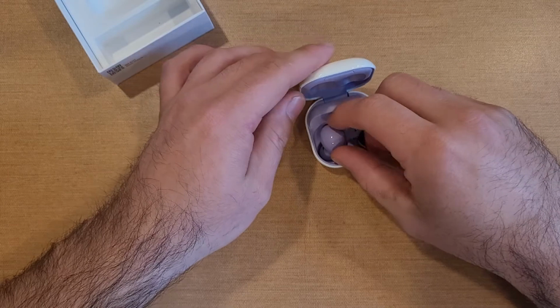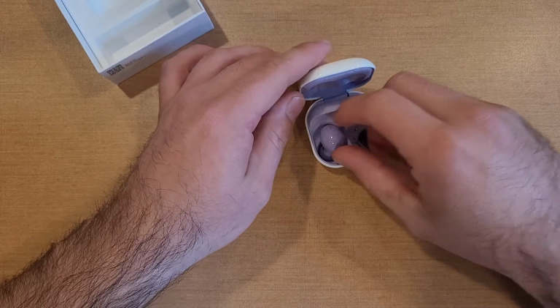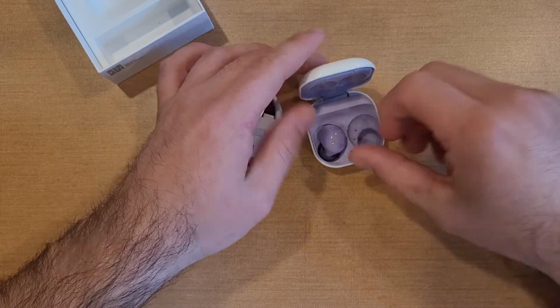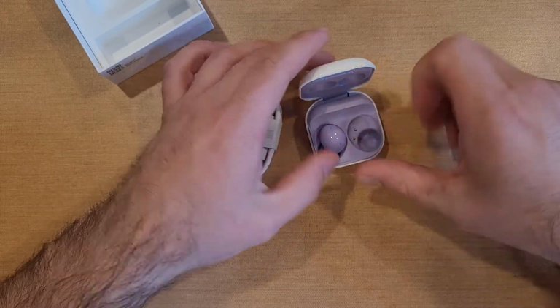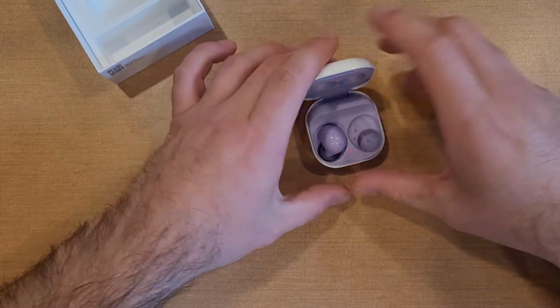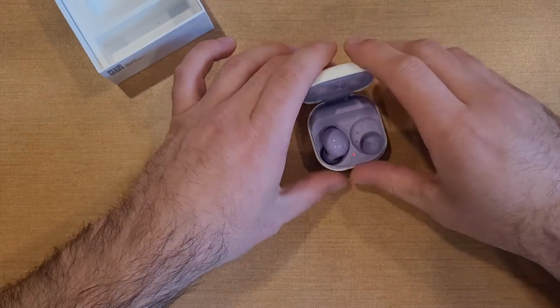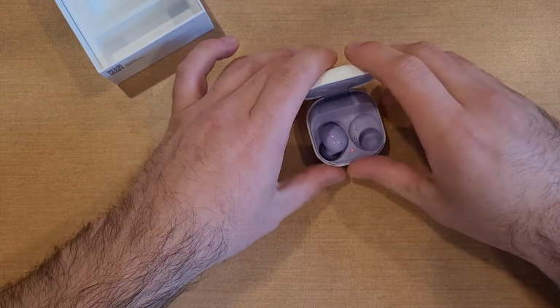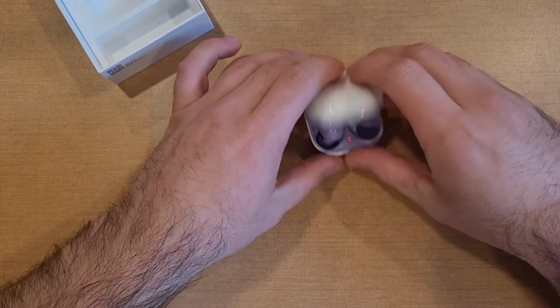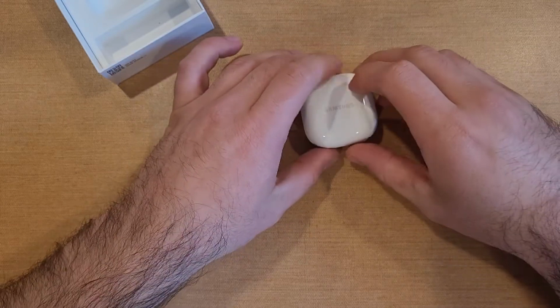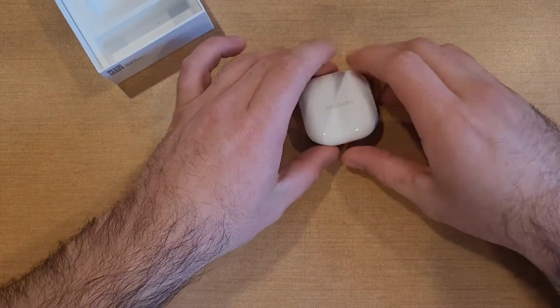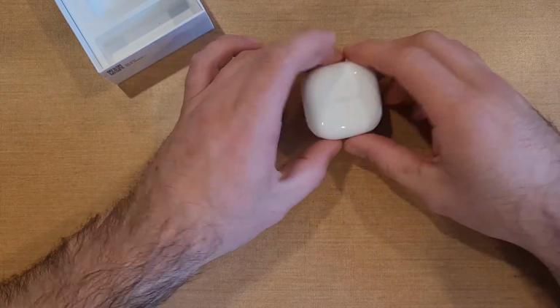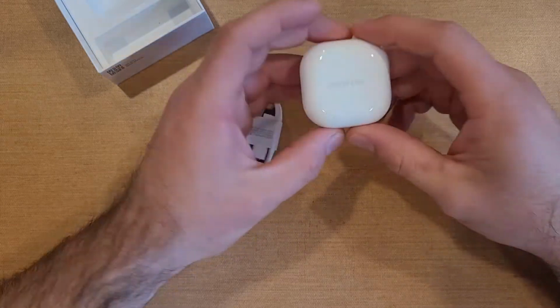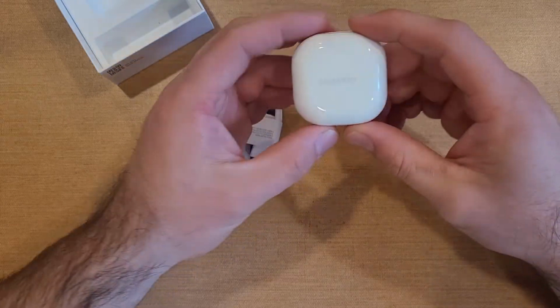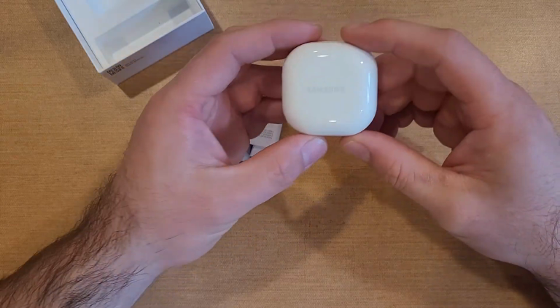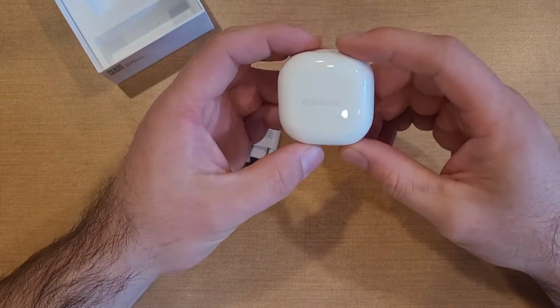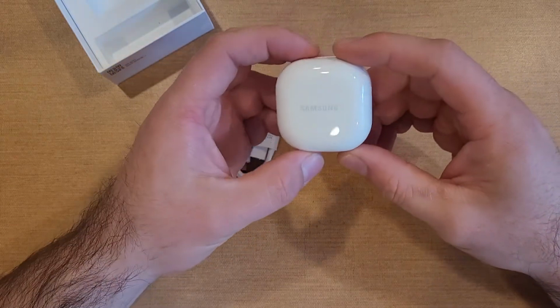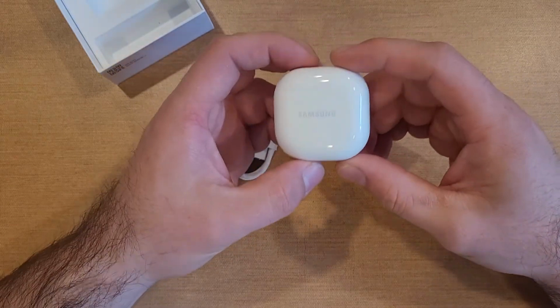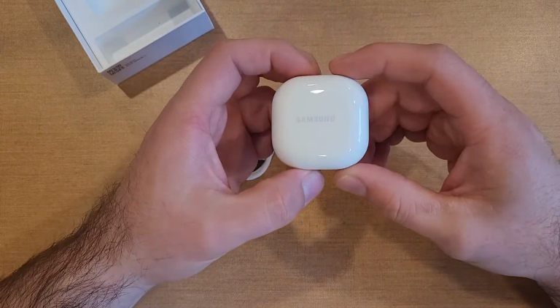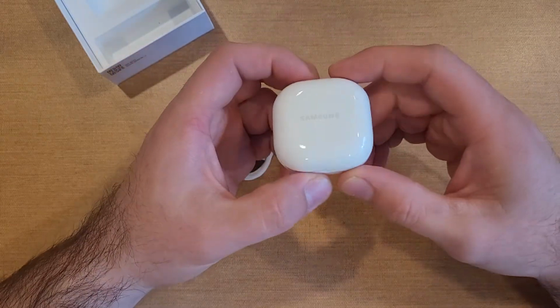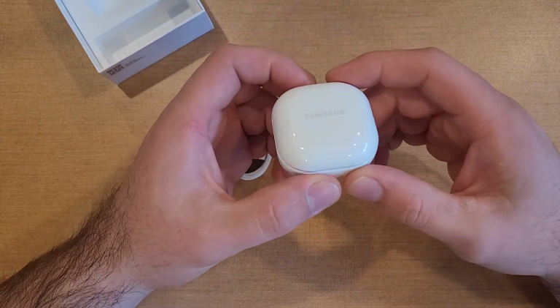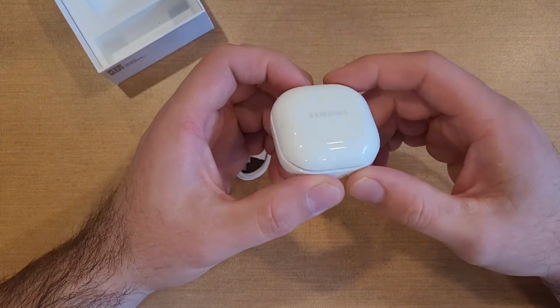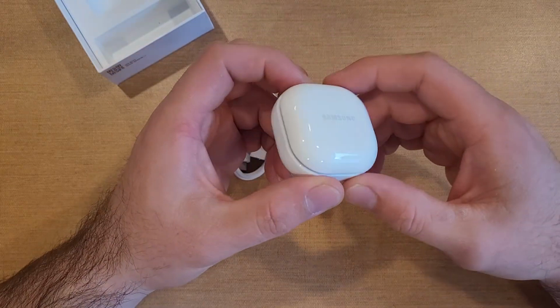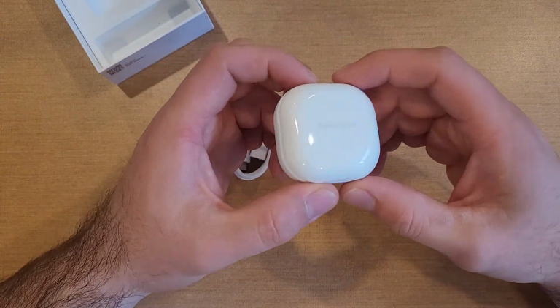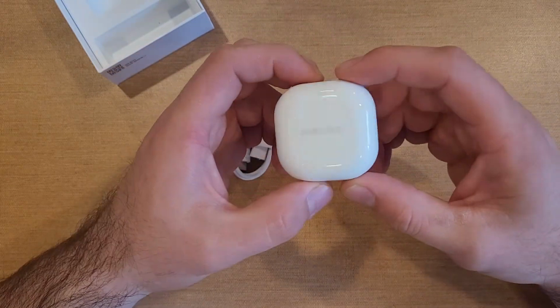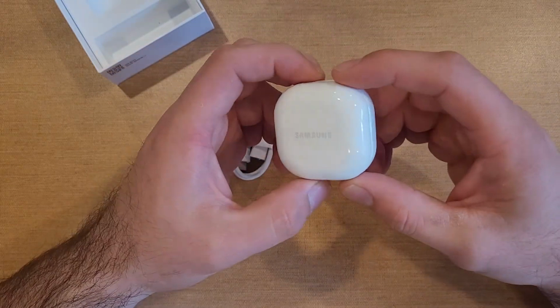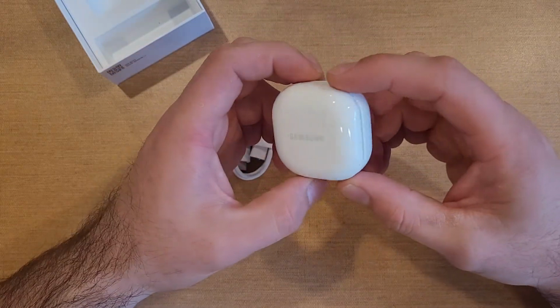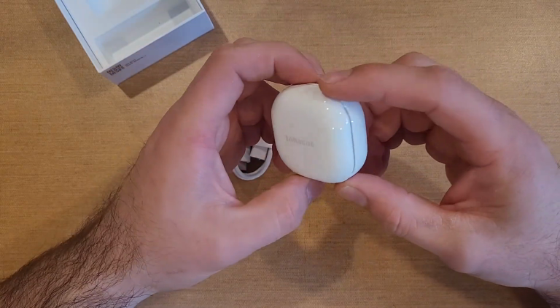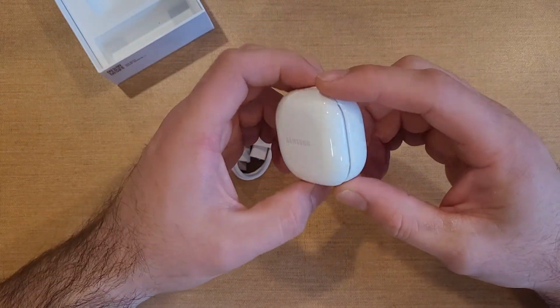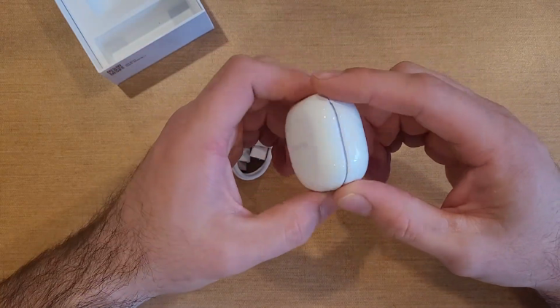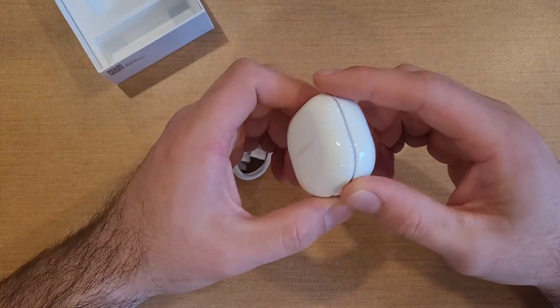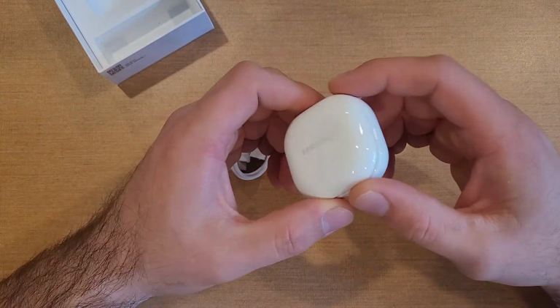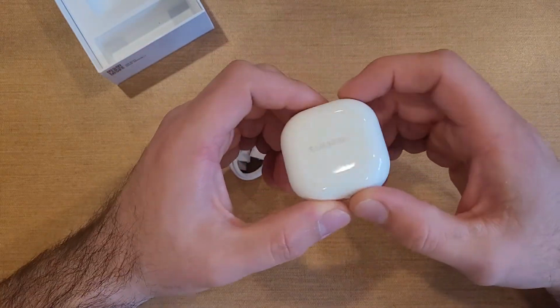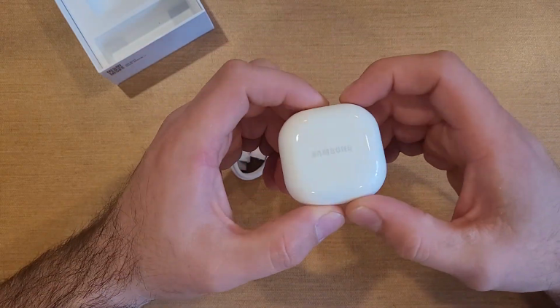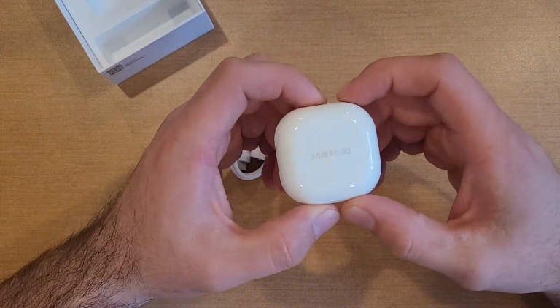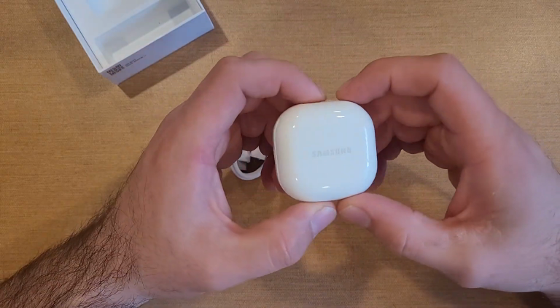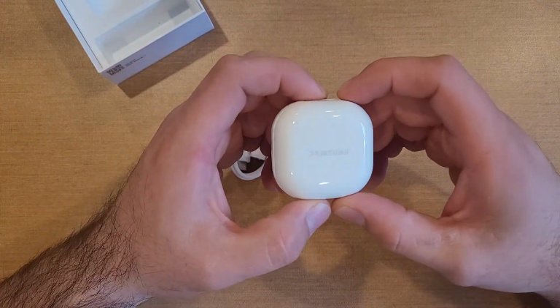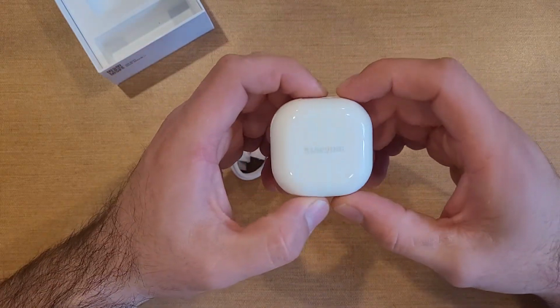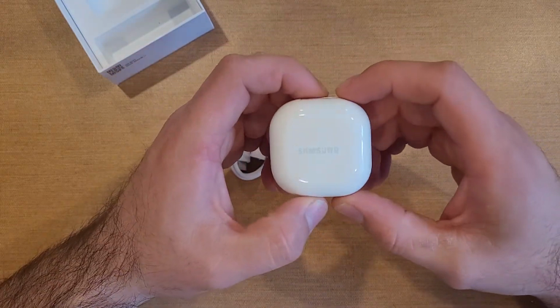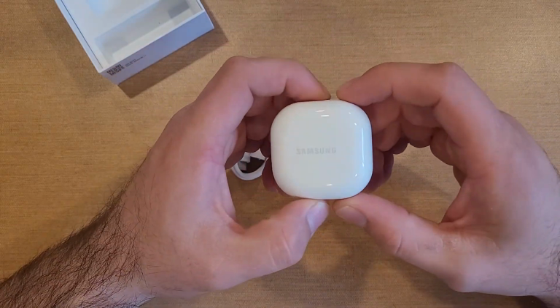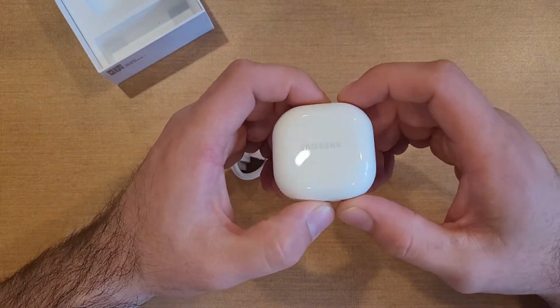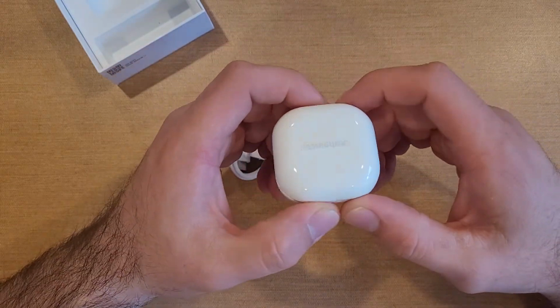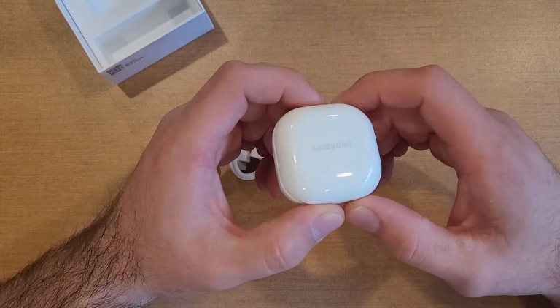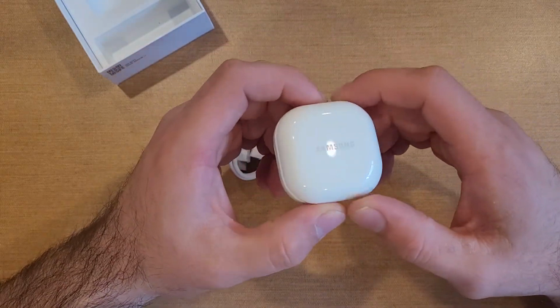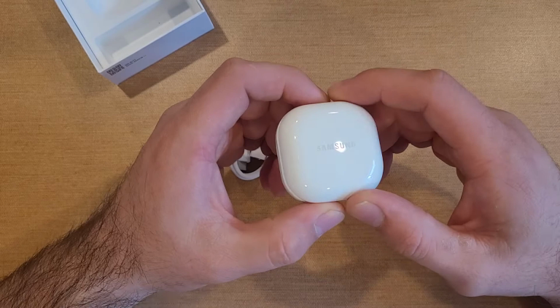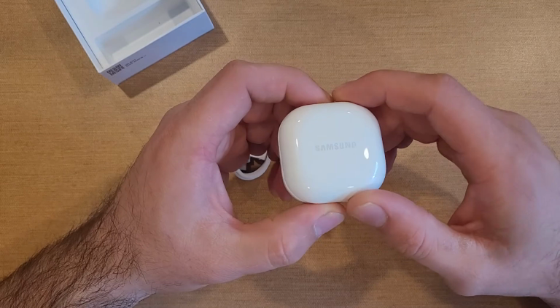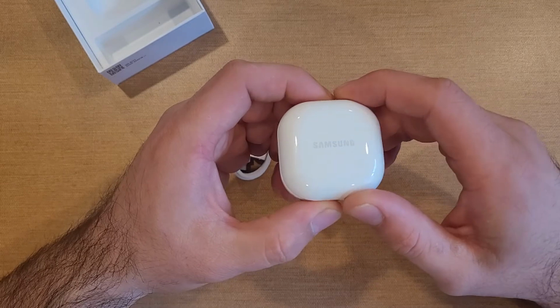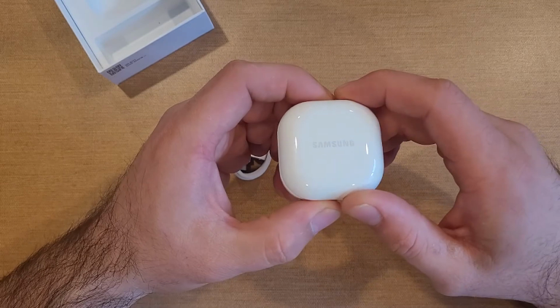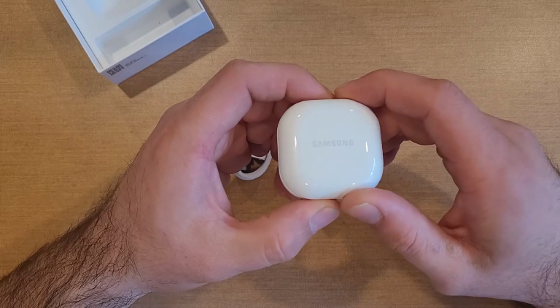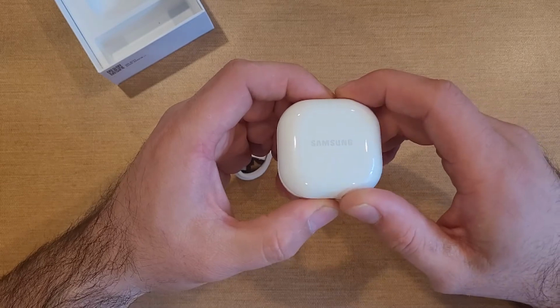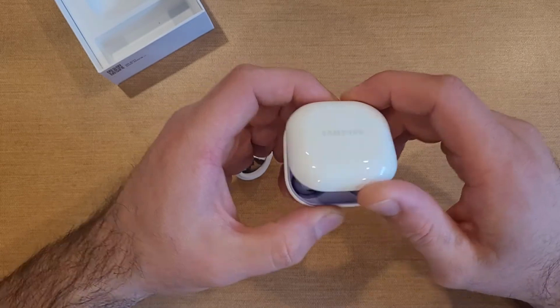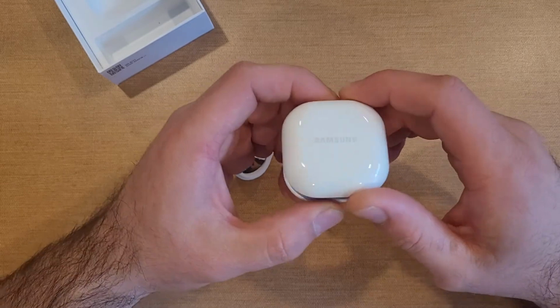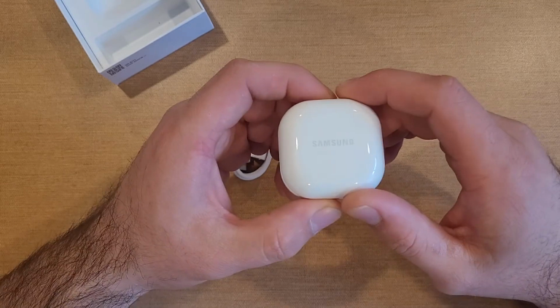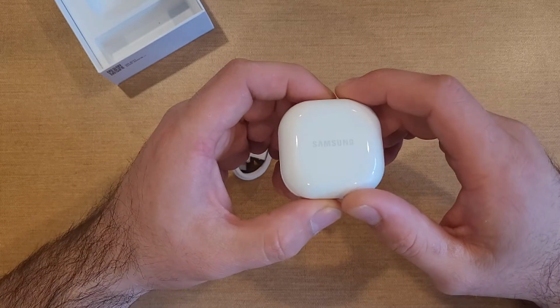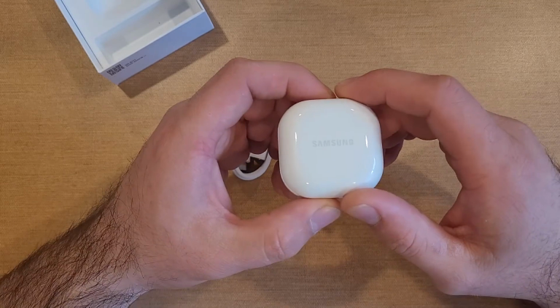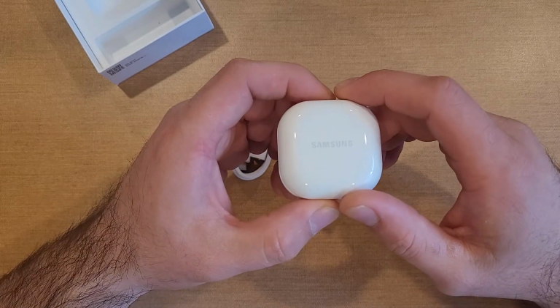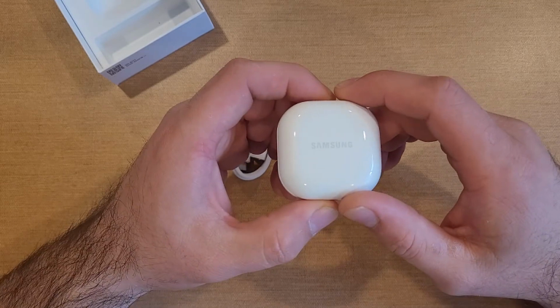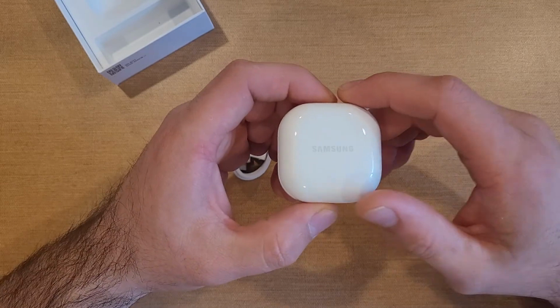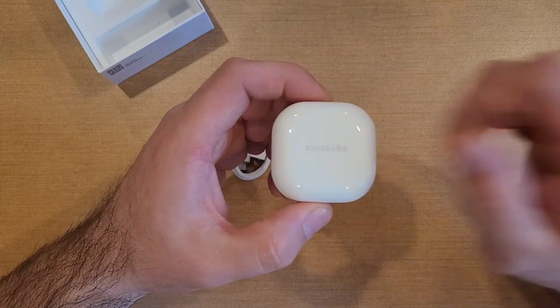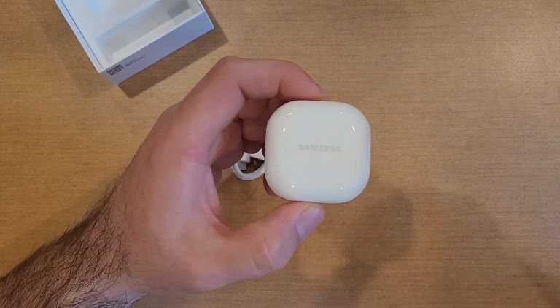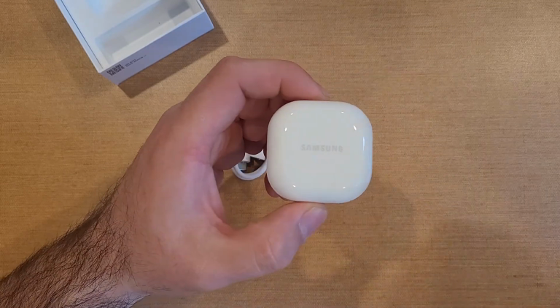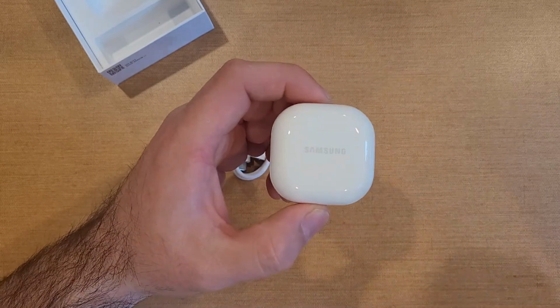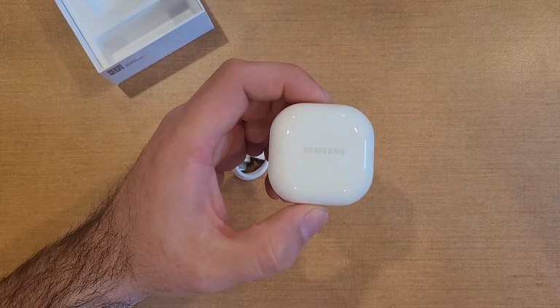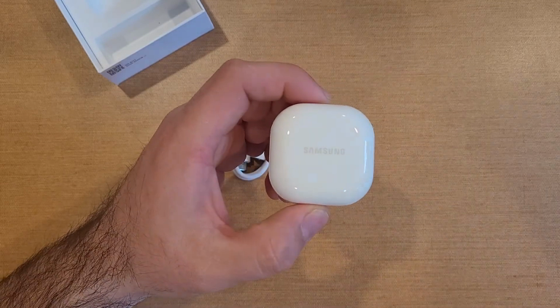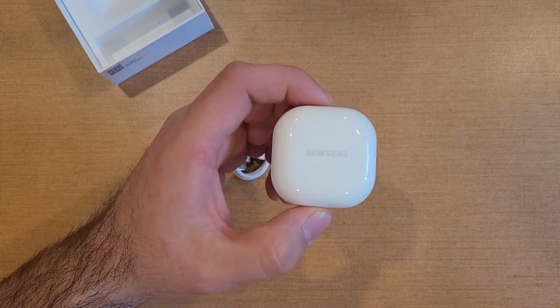But there you guys have it — the Galaxy Buds 2. Quick review, quick look. I hope you guys liked the video. If you did, be sure to give it a thumbs up. Thank you guys all for watching — see you in the next one.